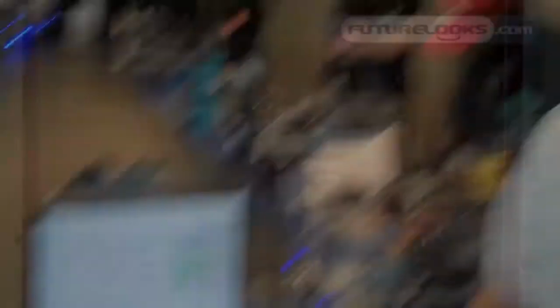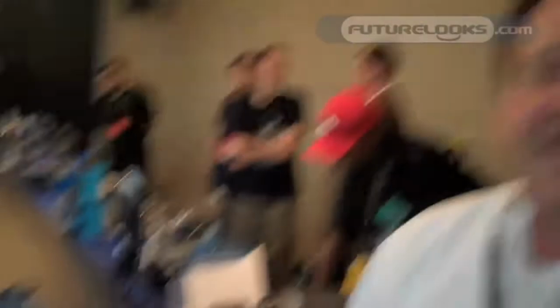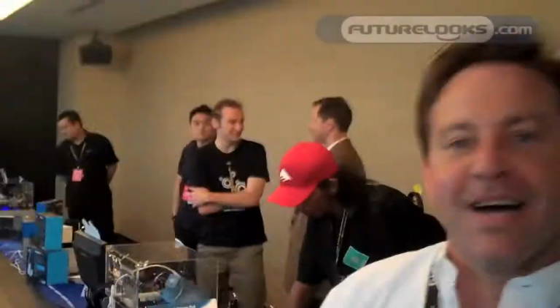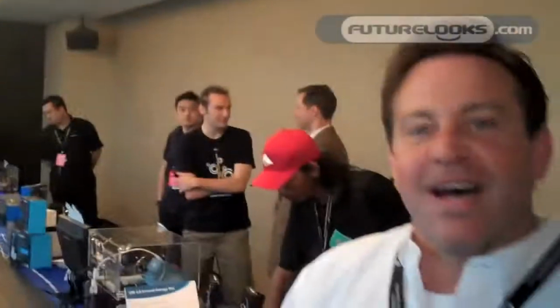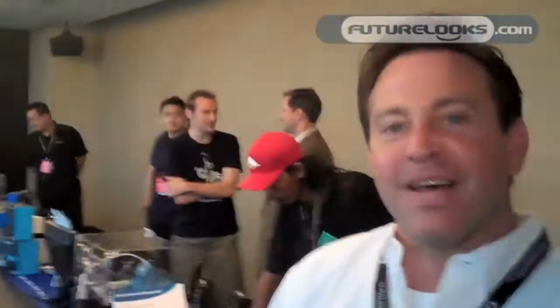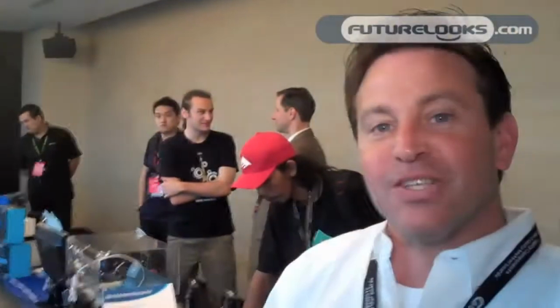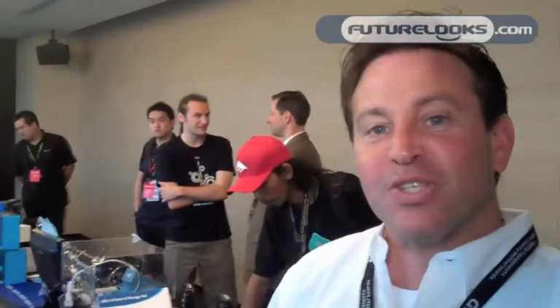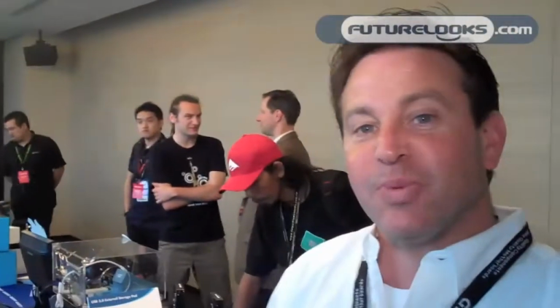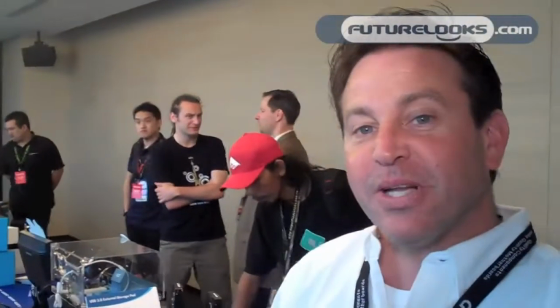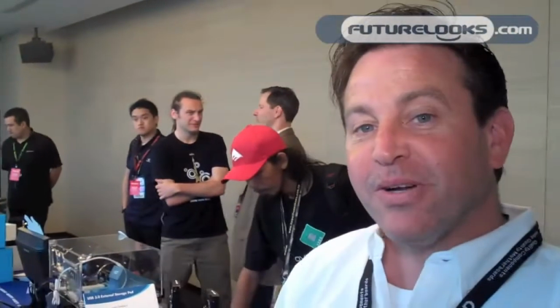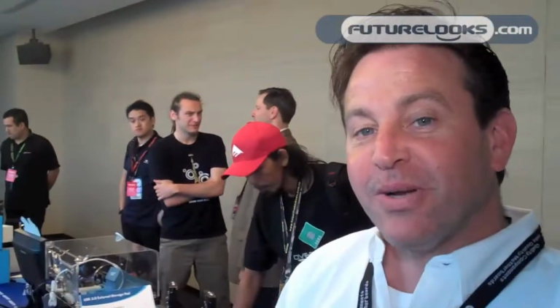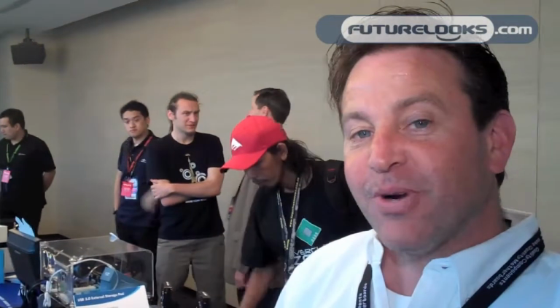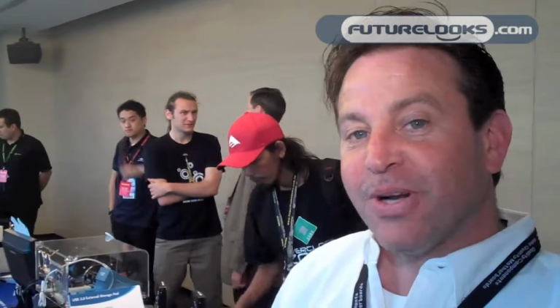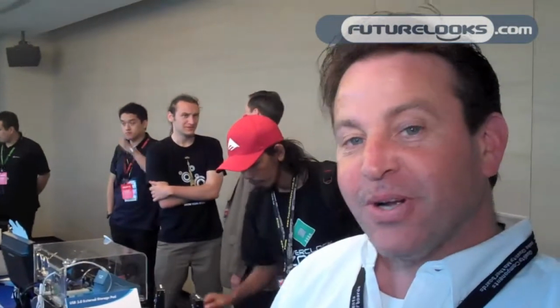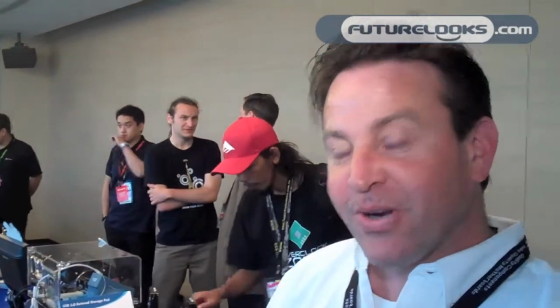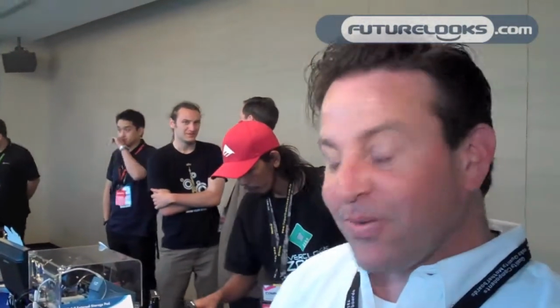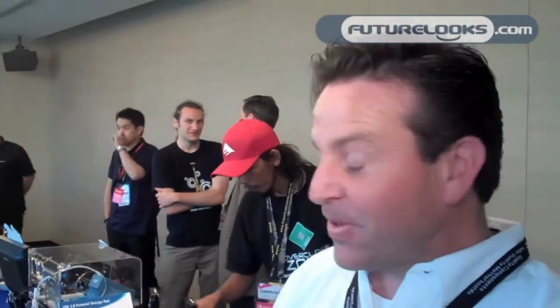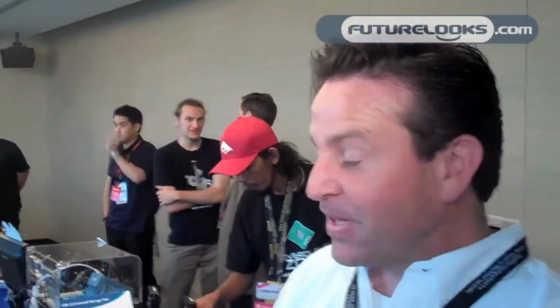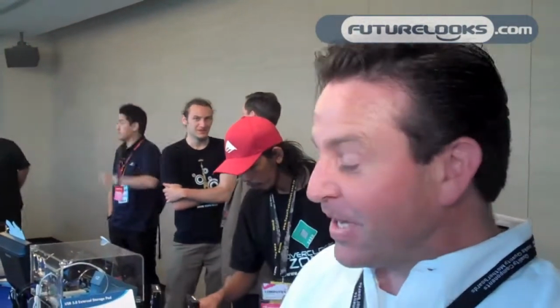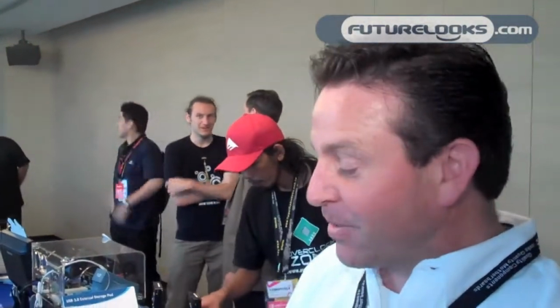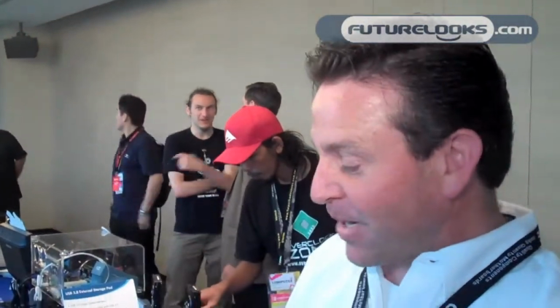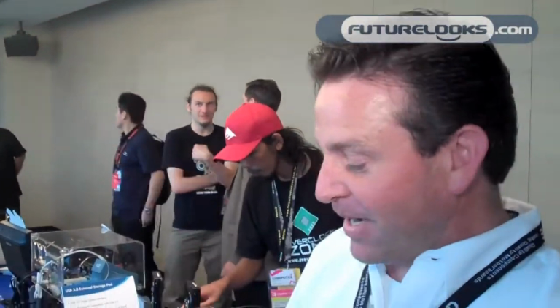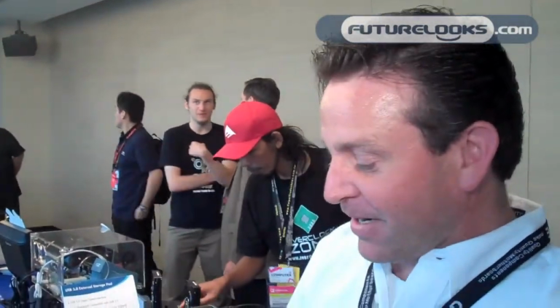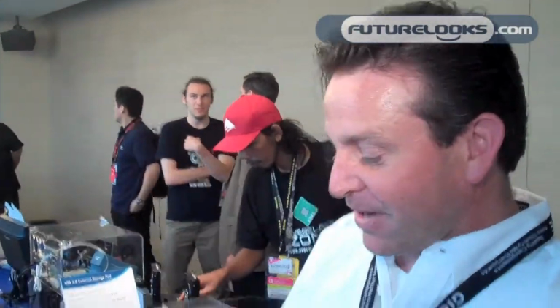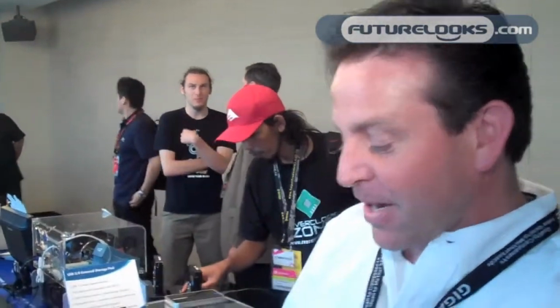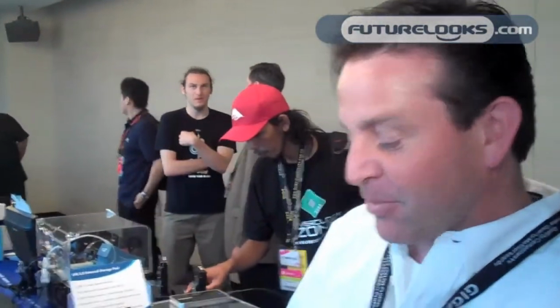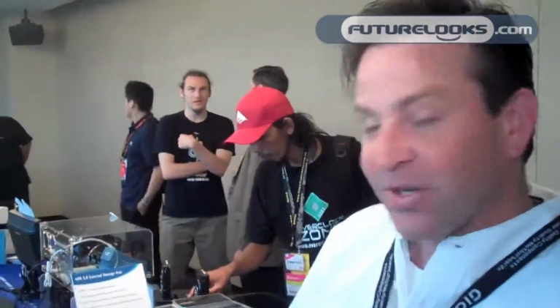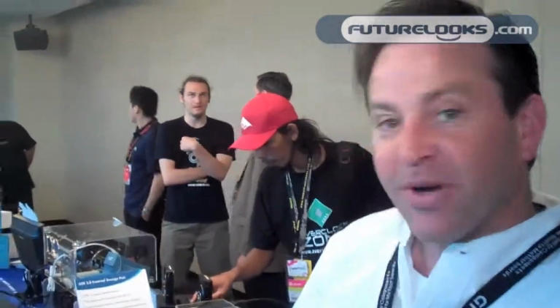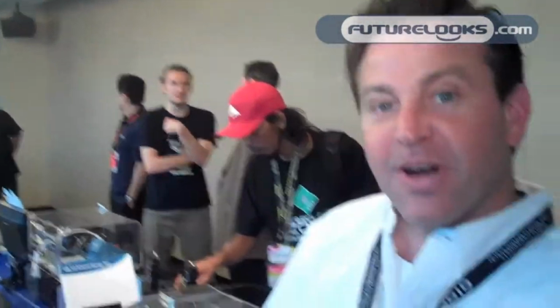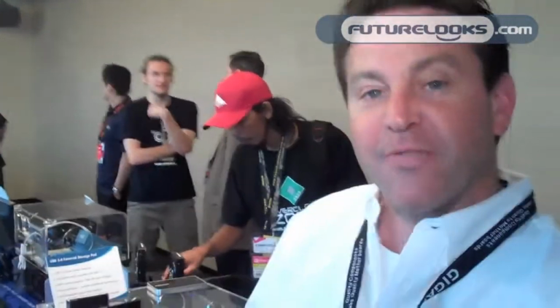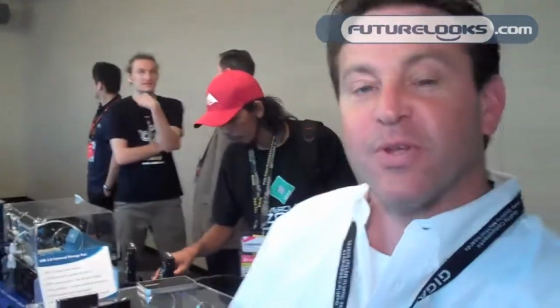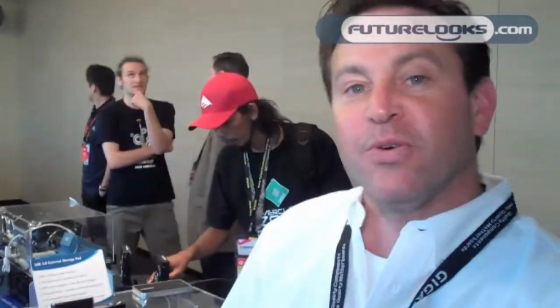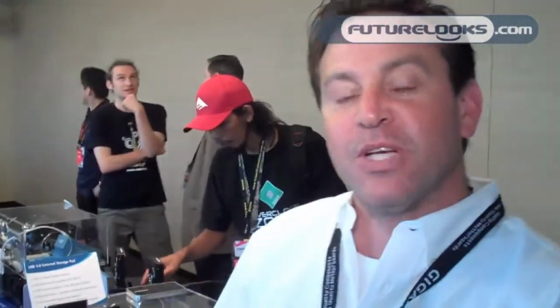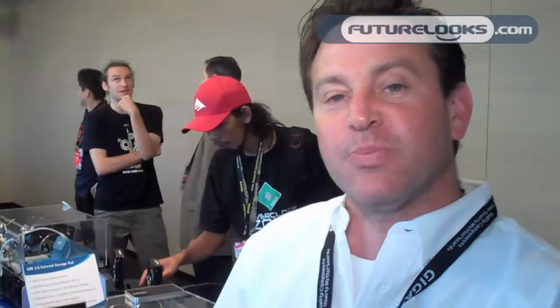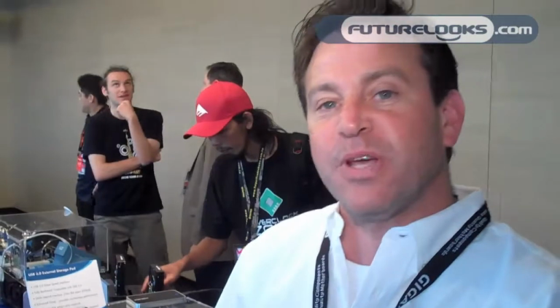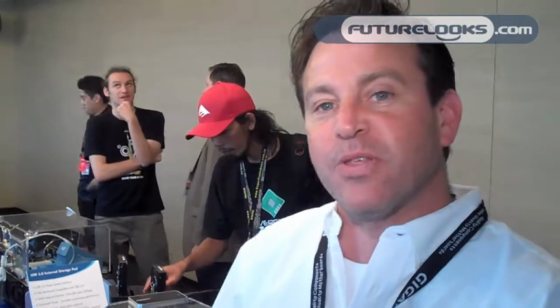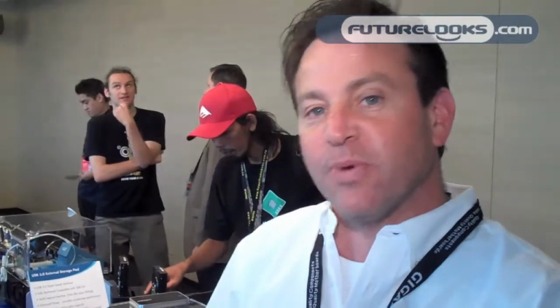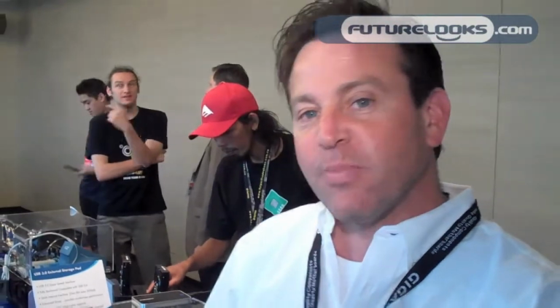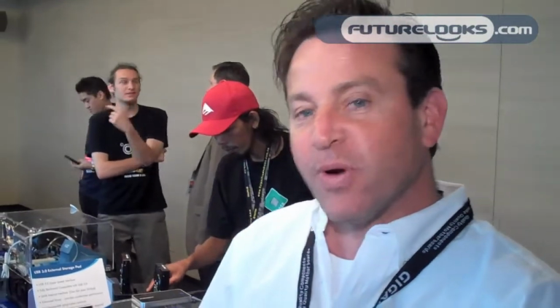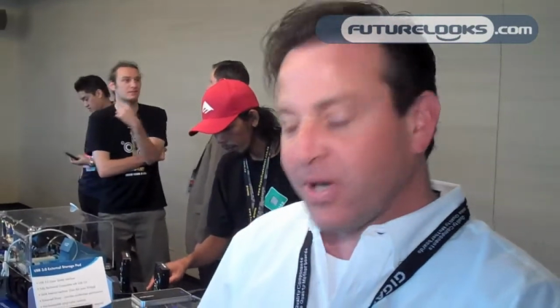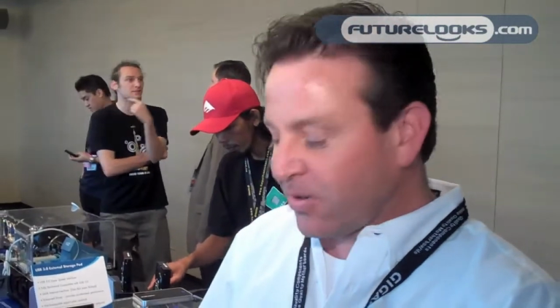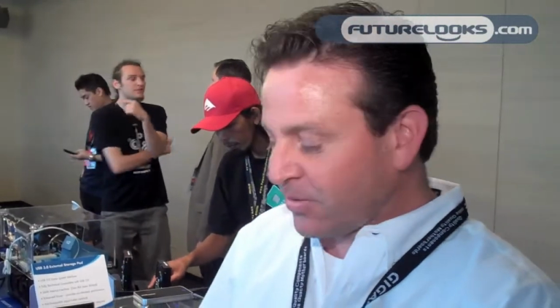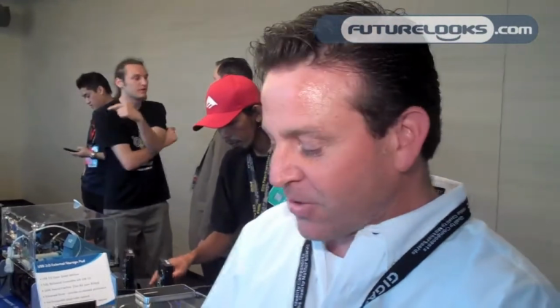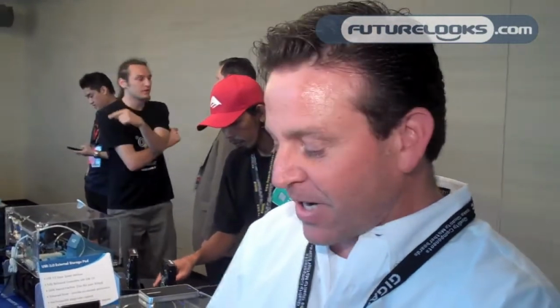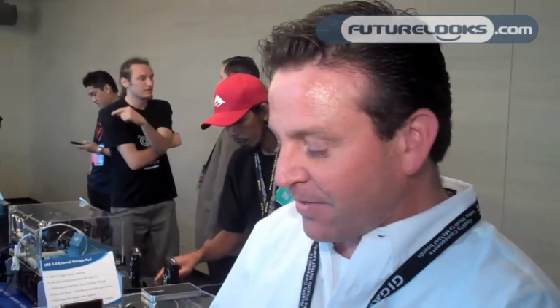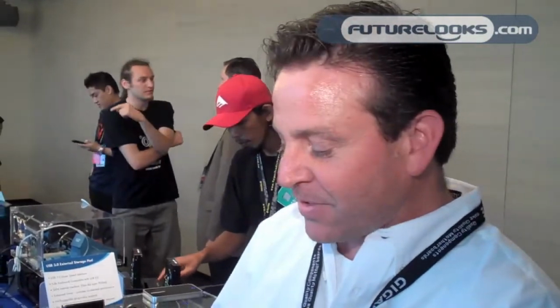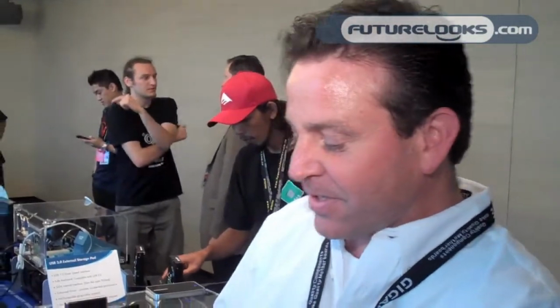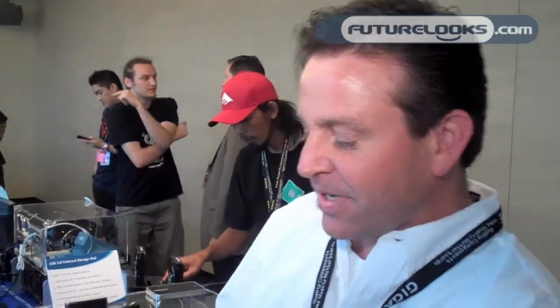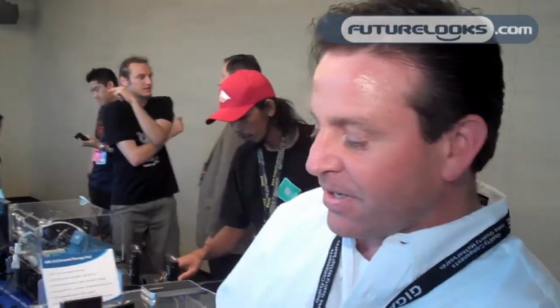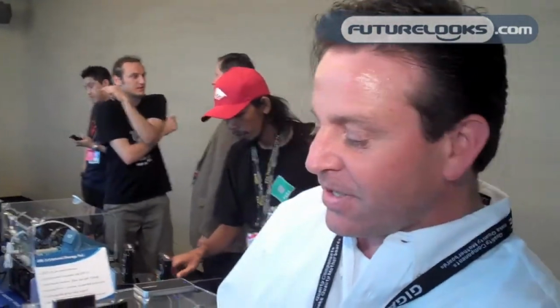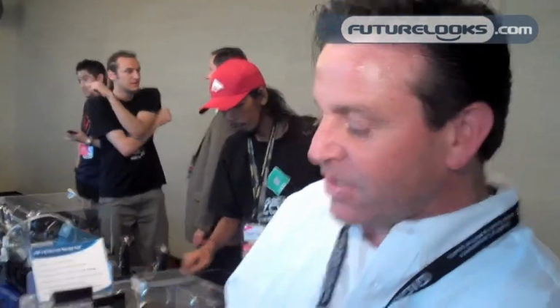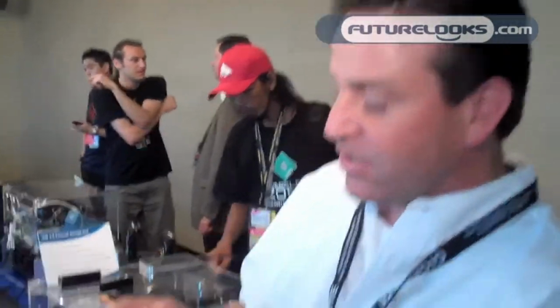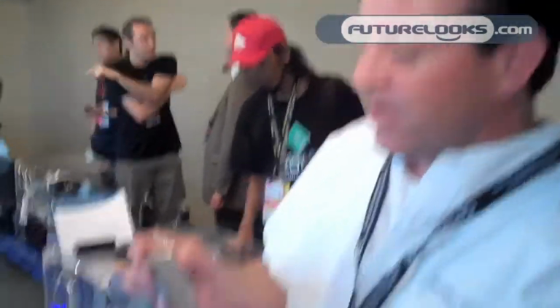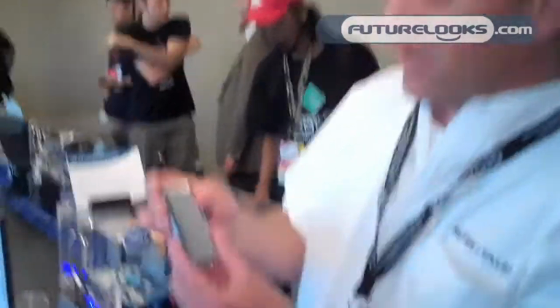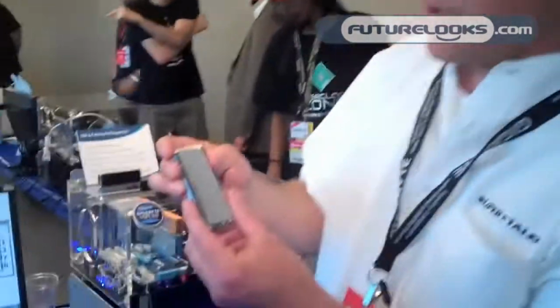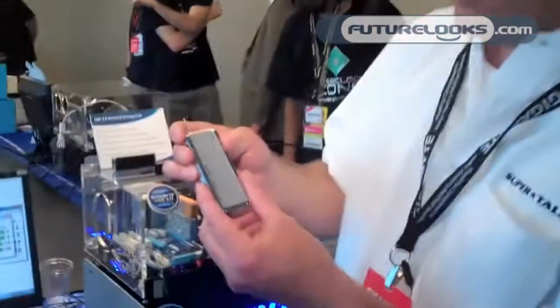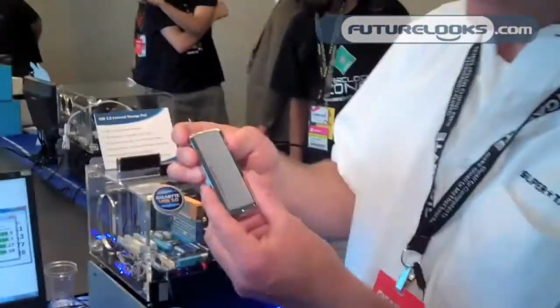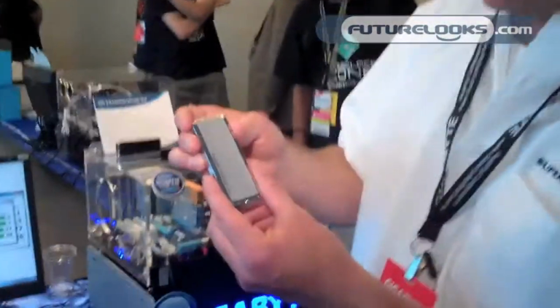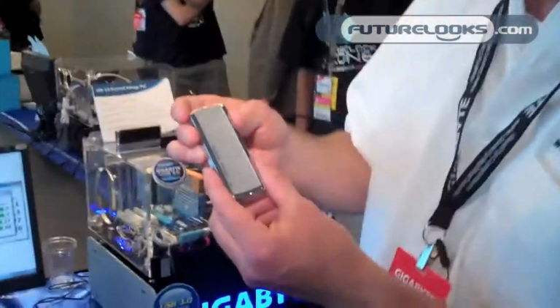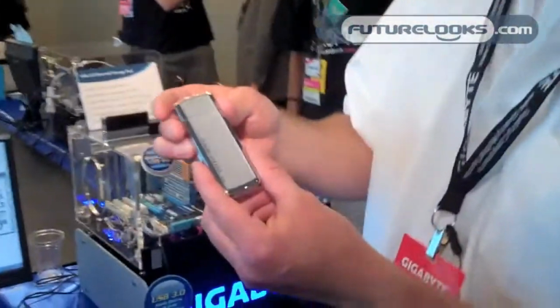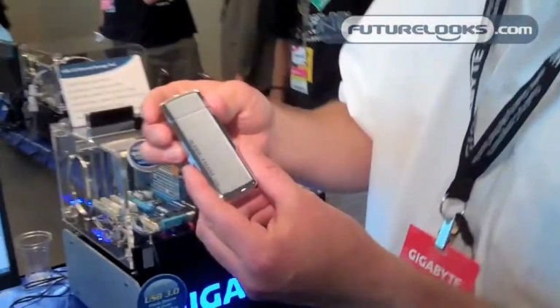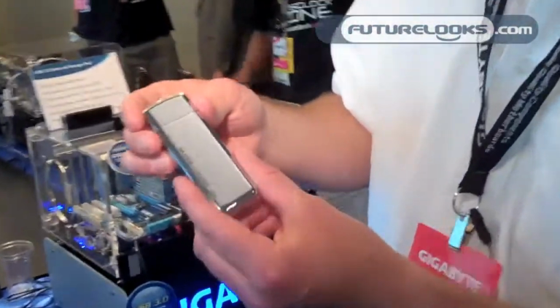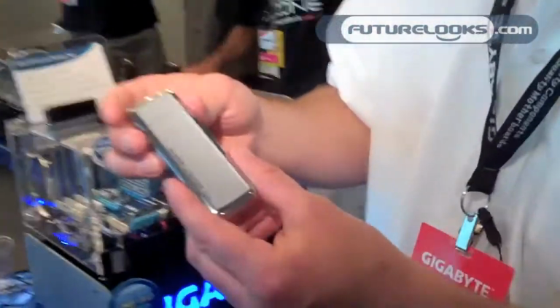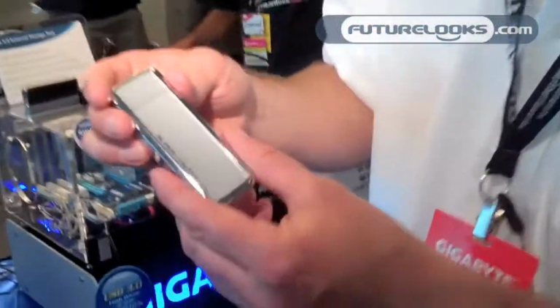Hi, this is Peter, and we're here with Gigabyte. I'm showing off USB 3.0 drives, and this is our SuperCrypt drive.